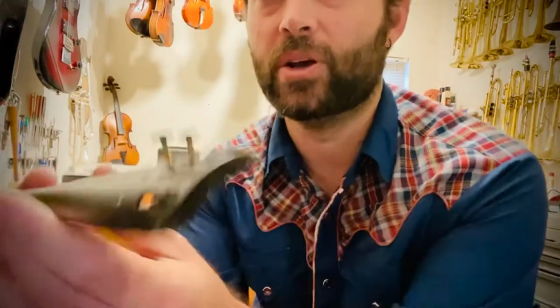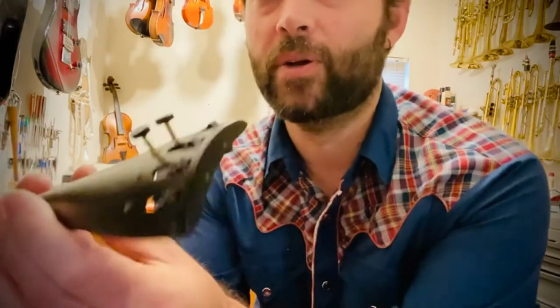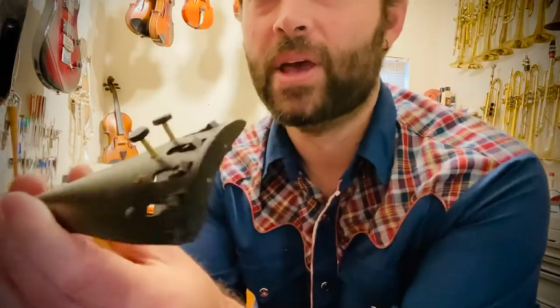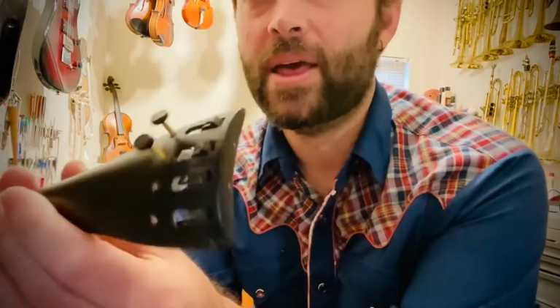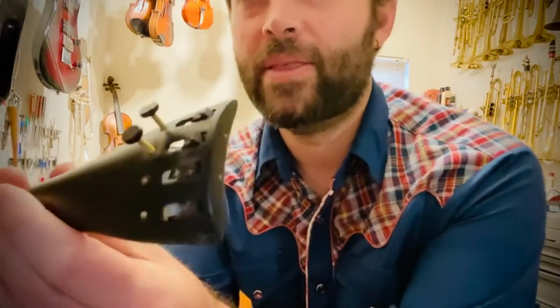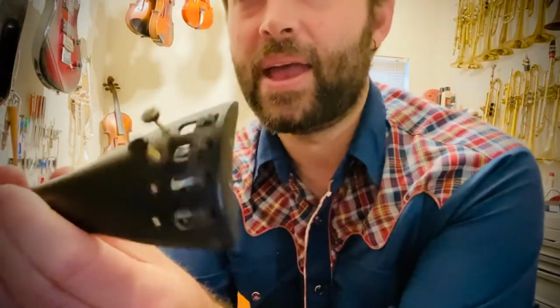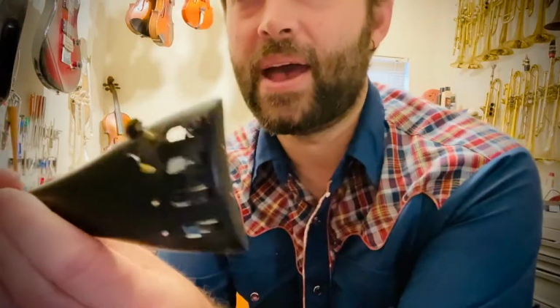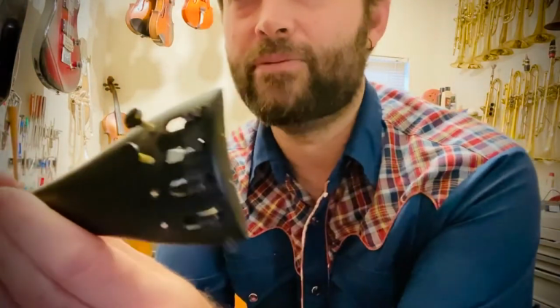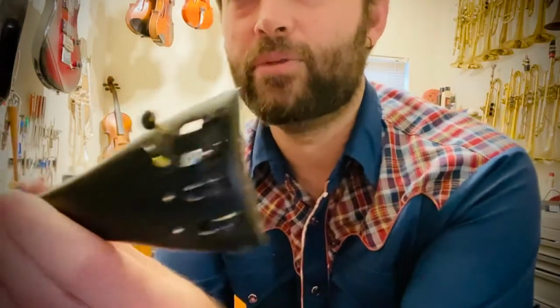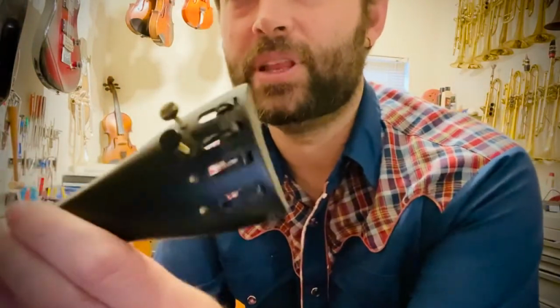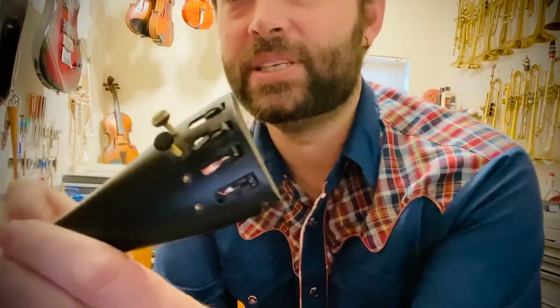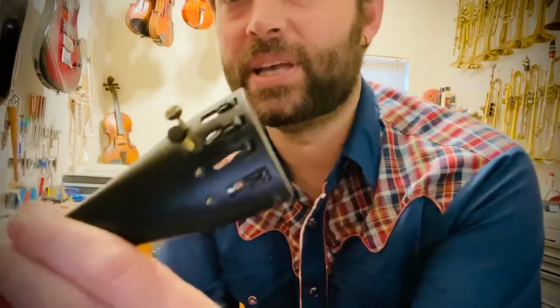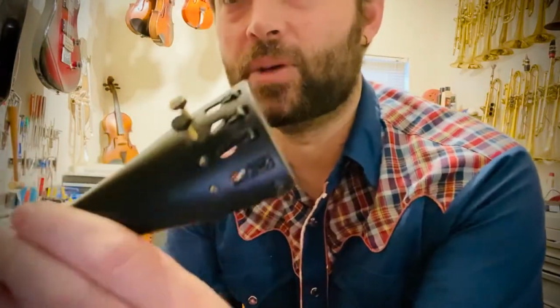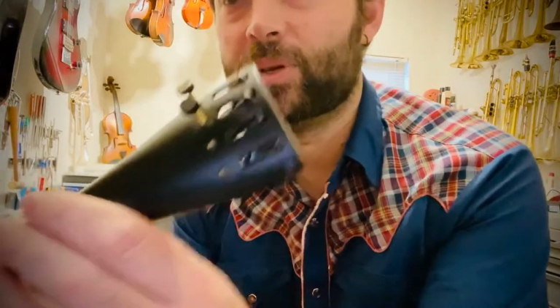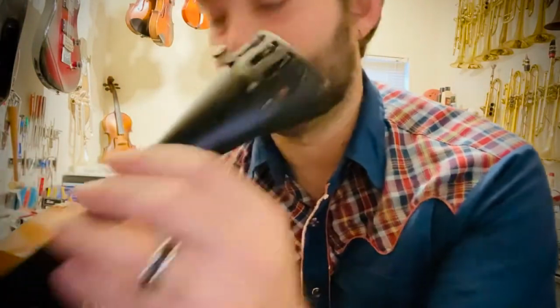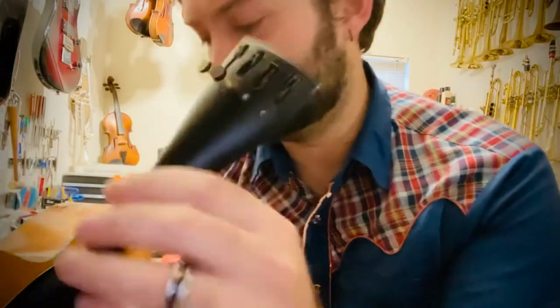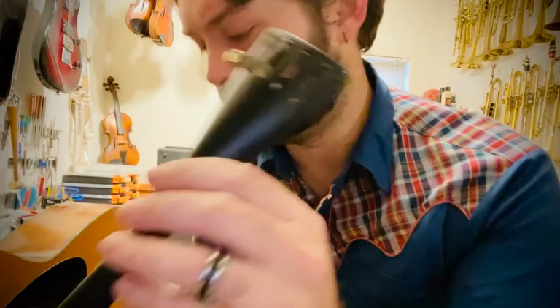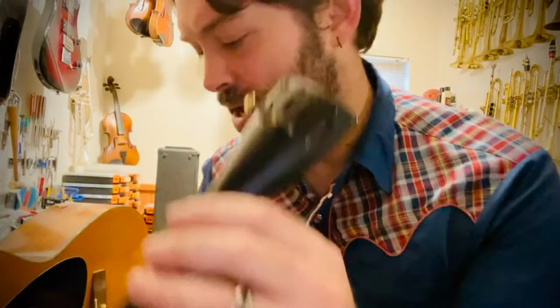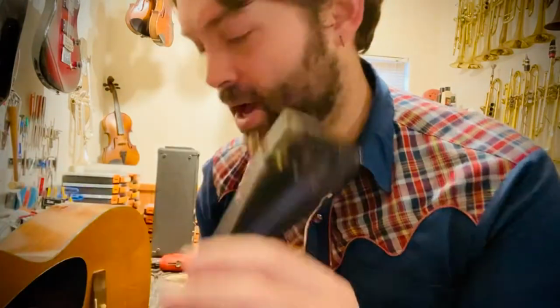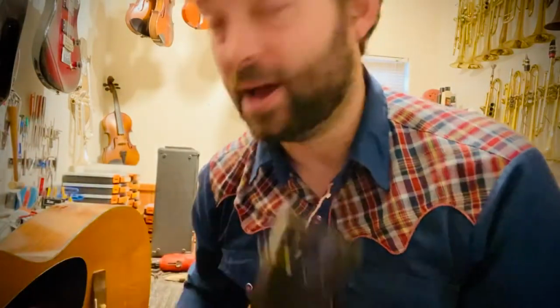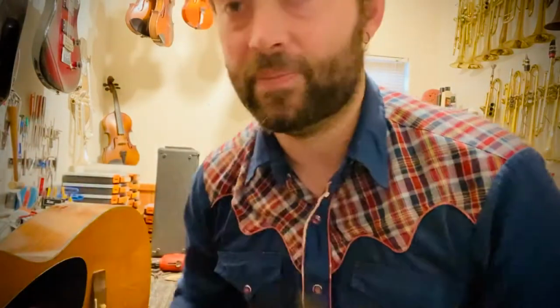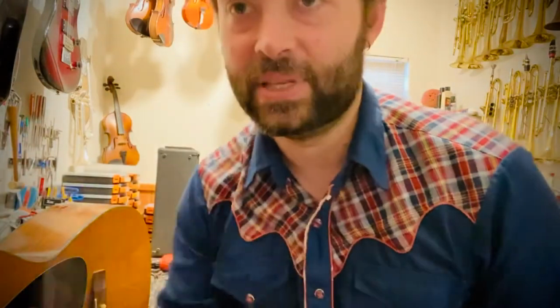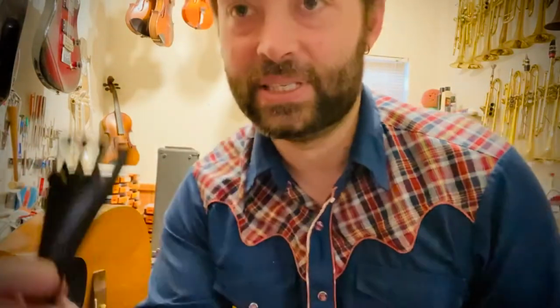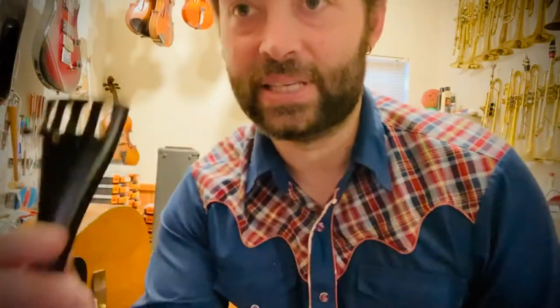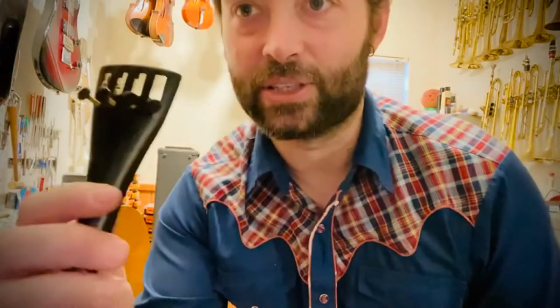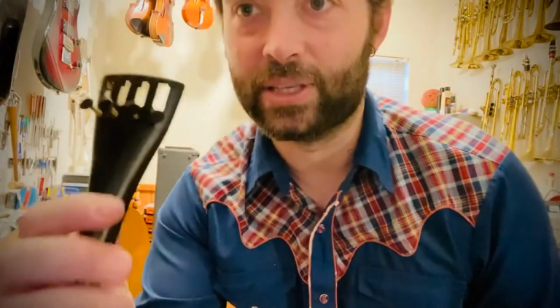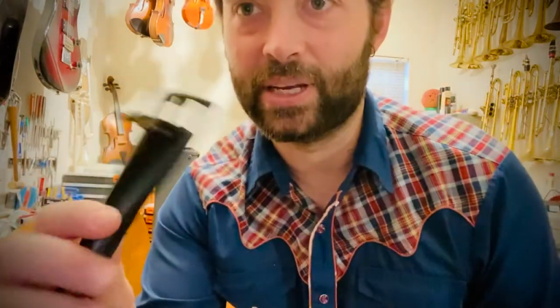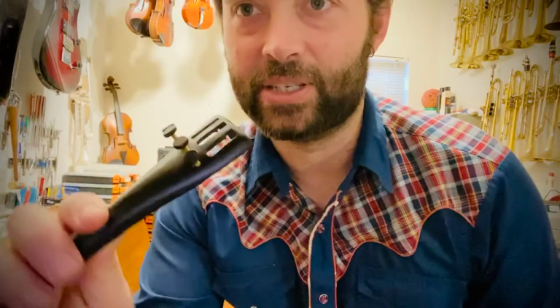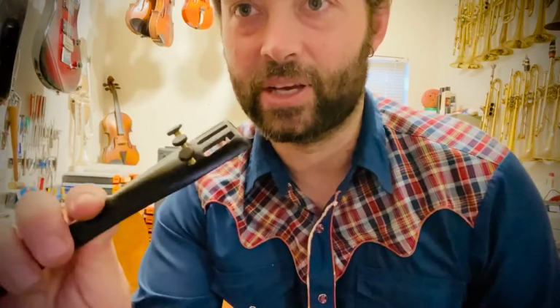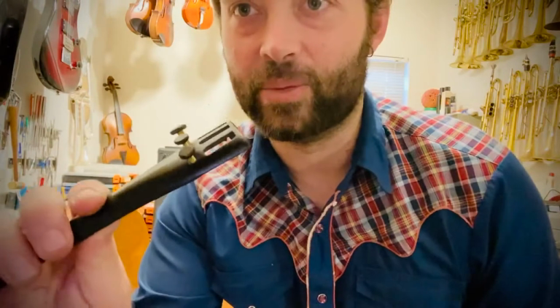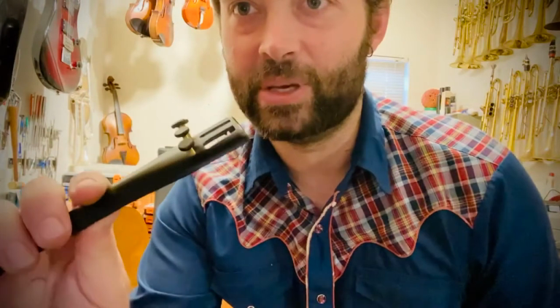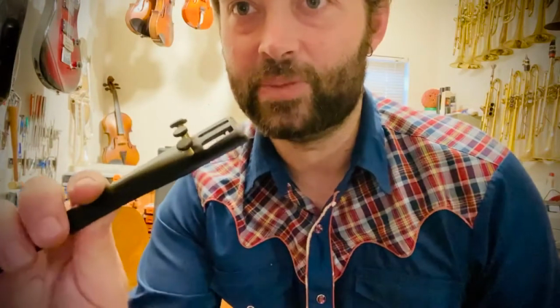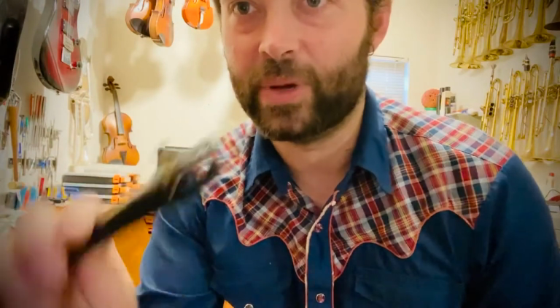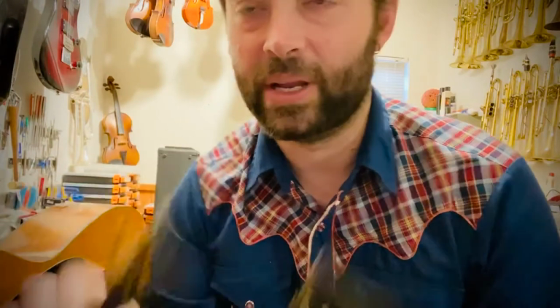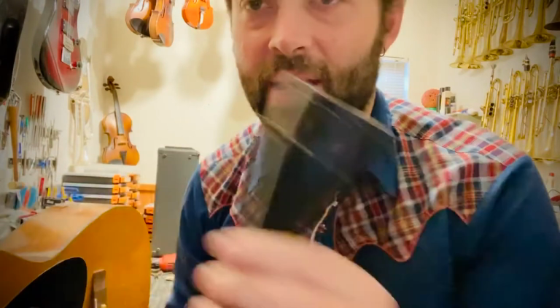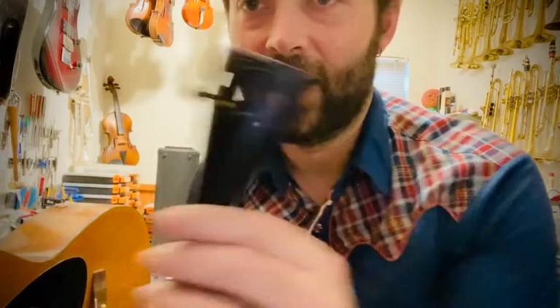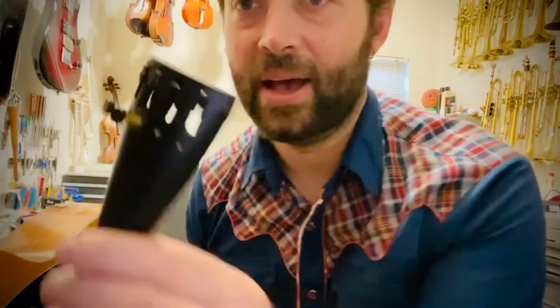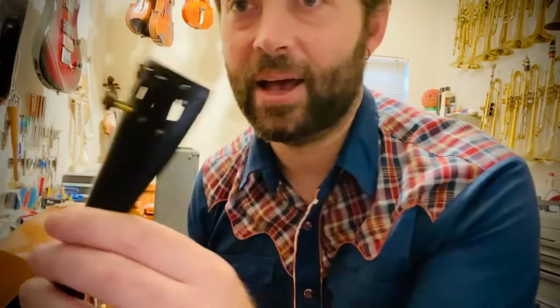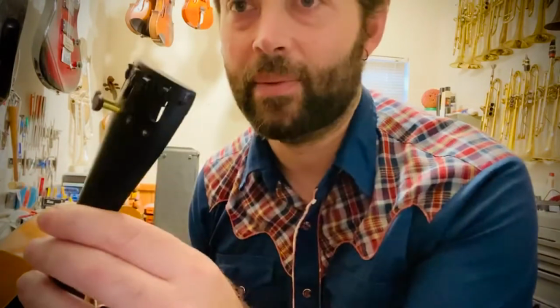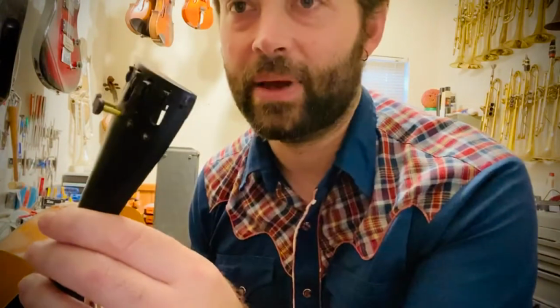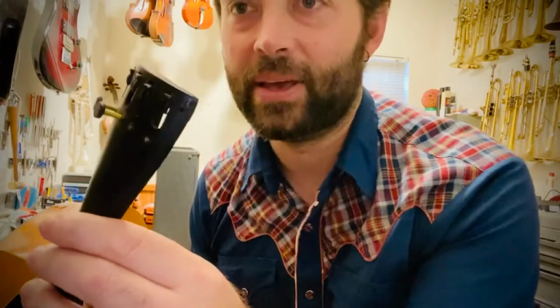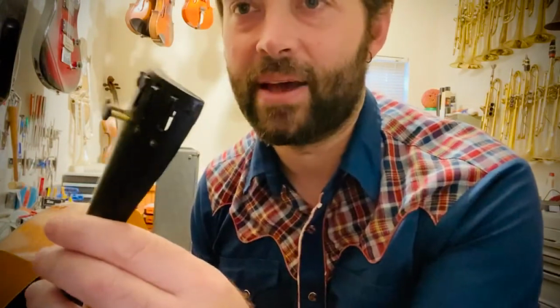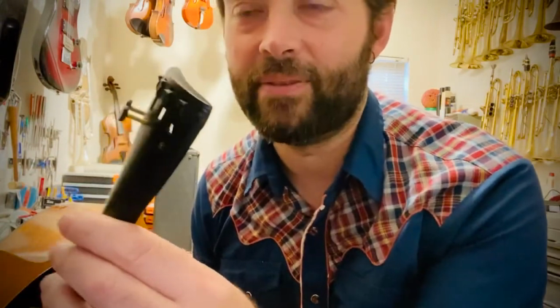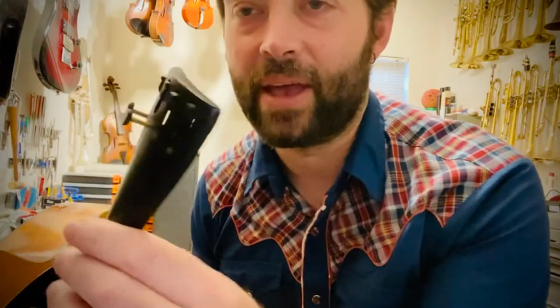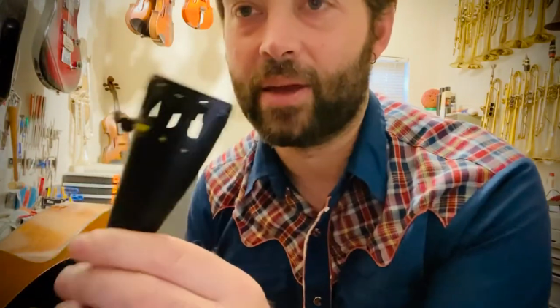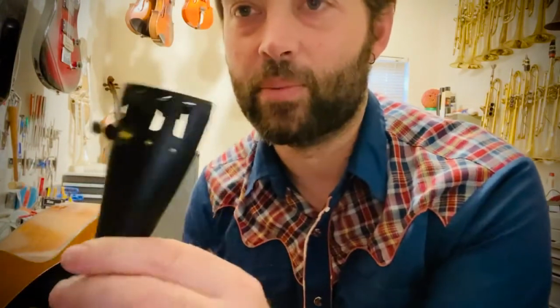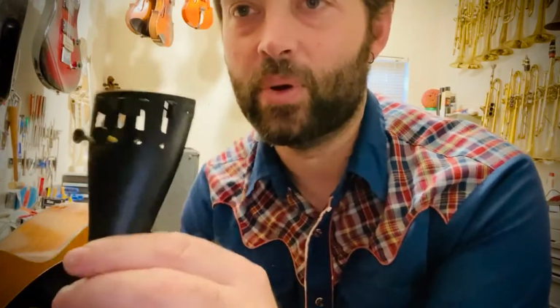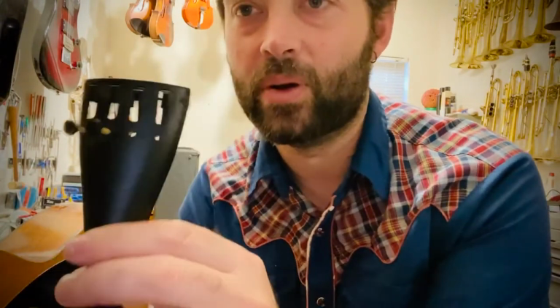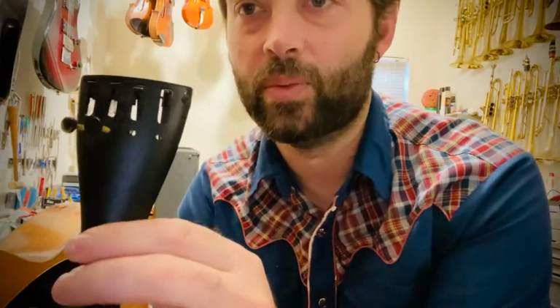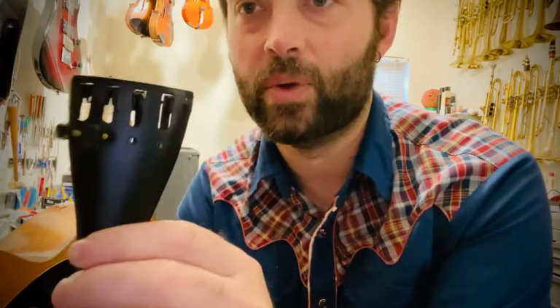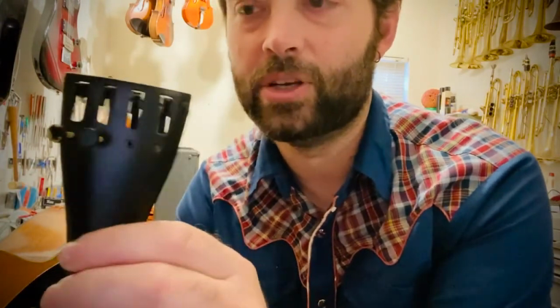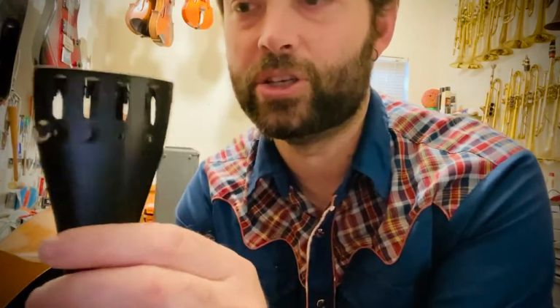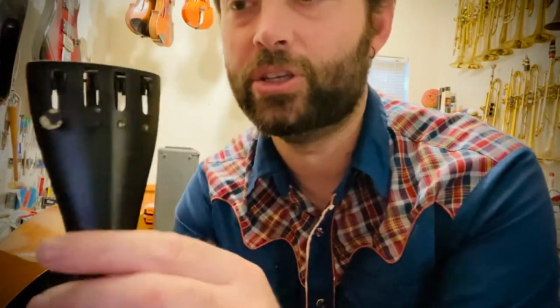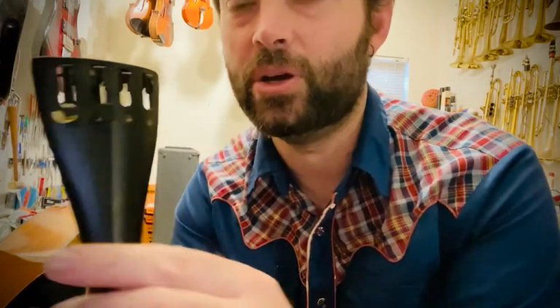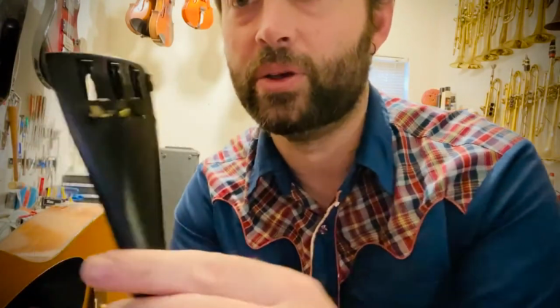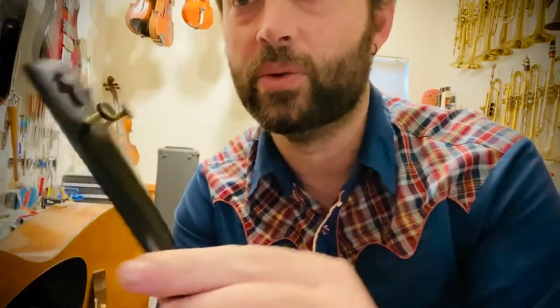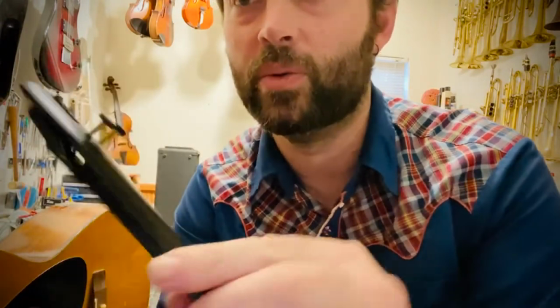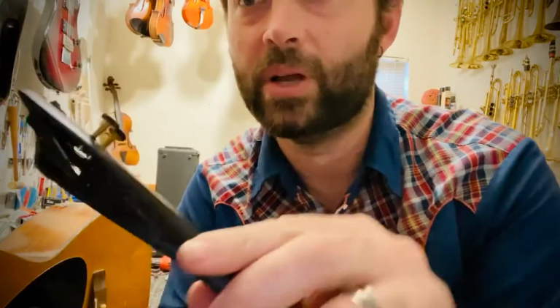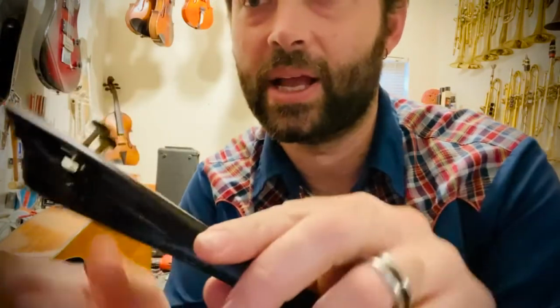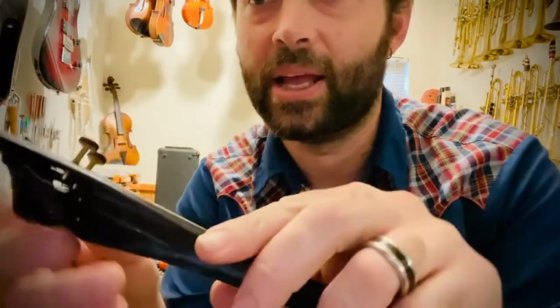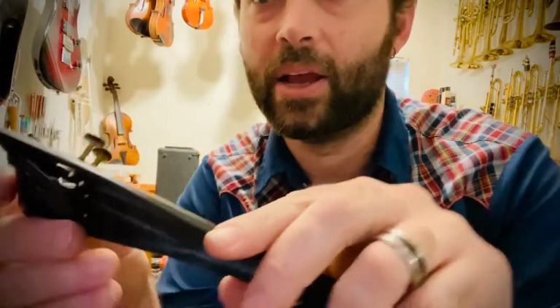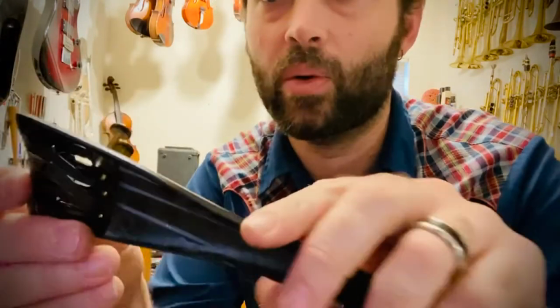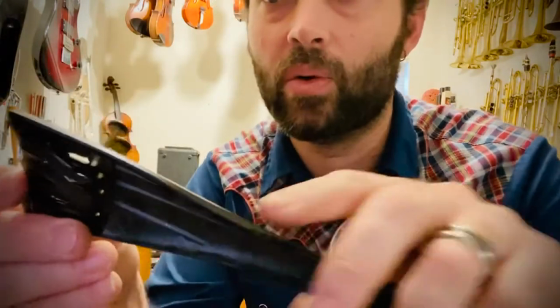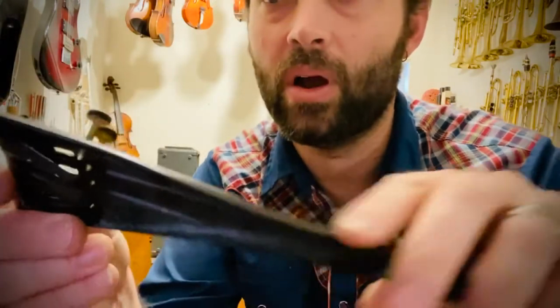They have one of these tail pieces — this is actually their tail piece, but I have a broken one to show you what can go wrong.